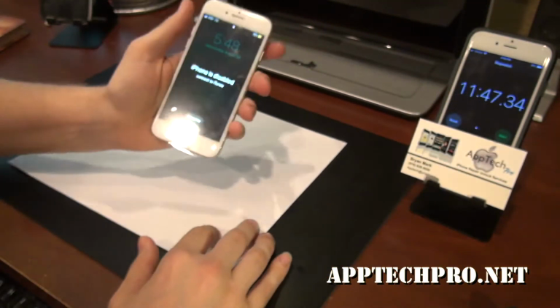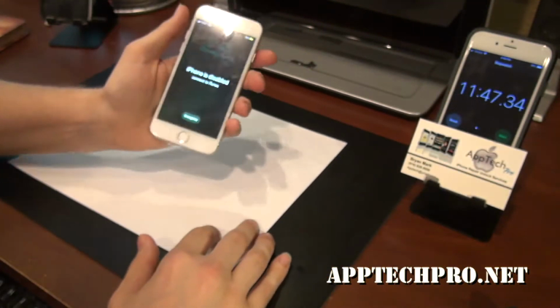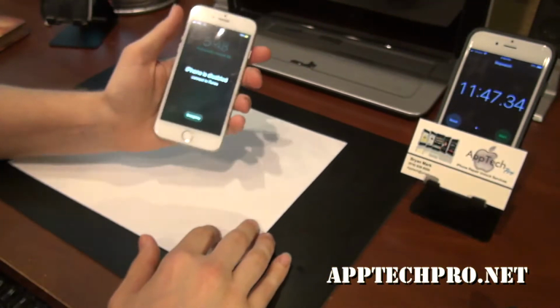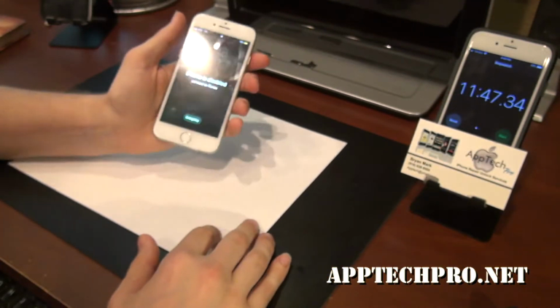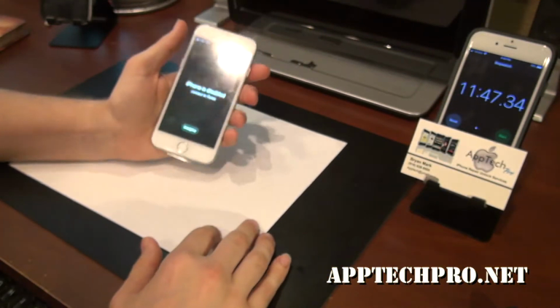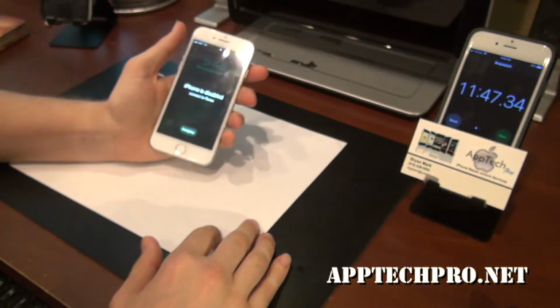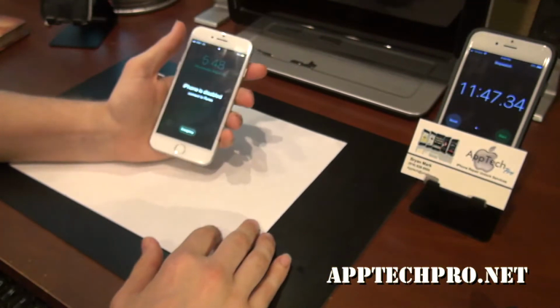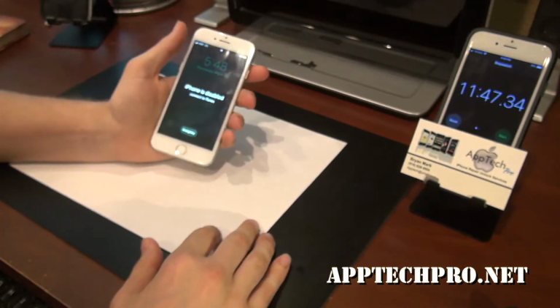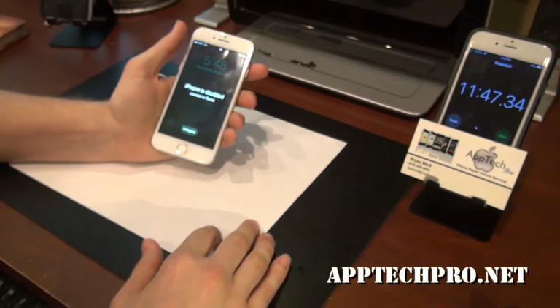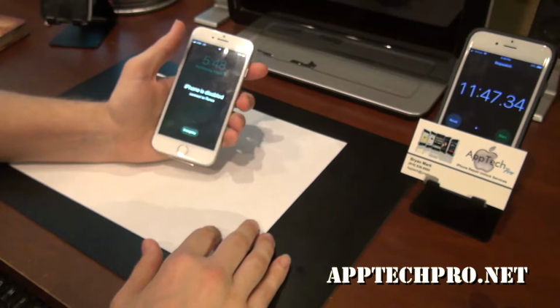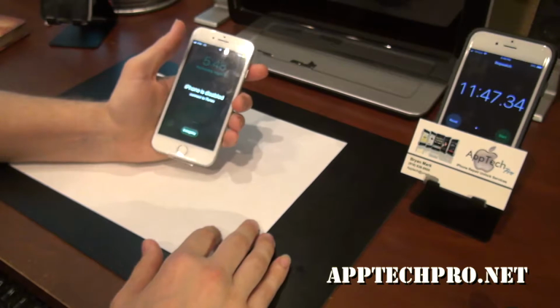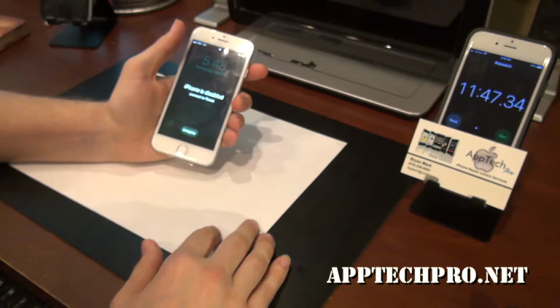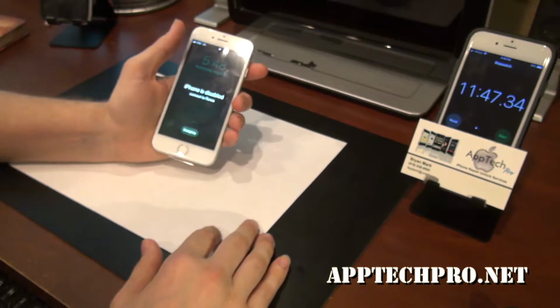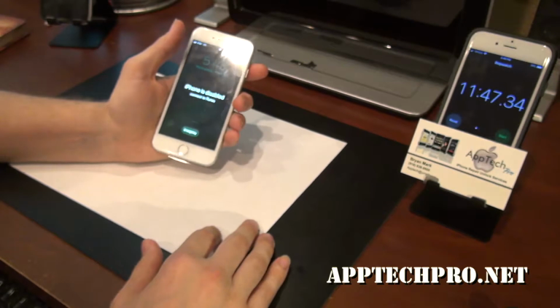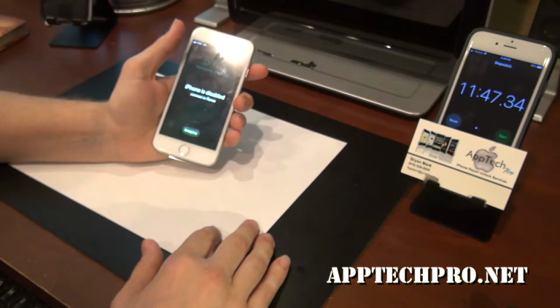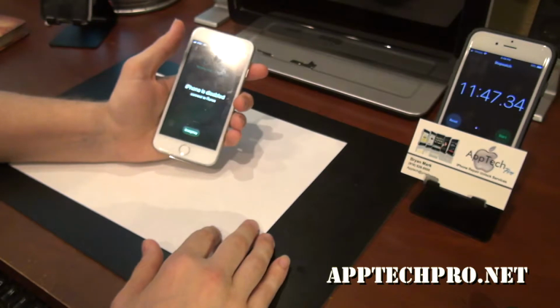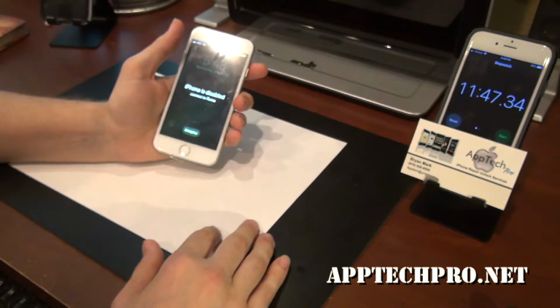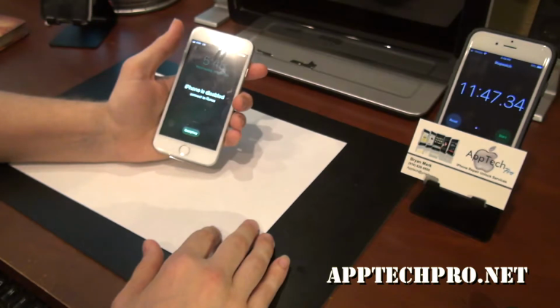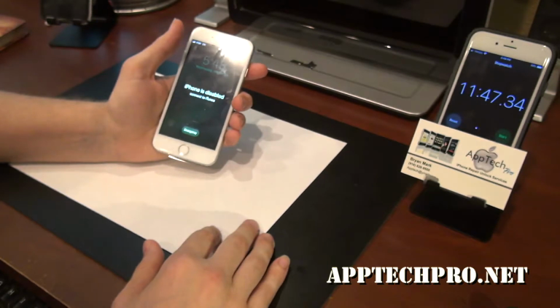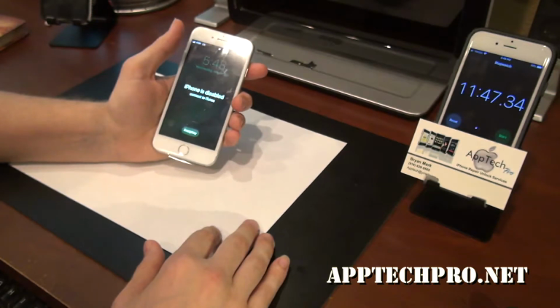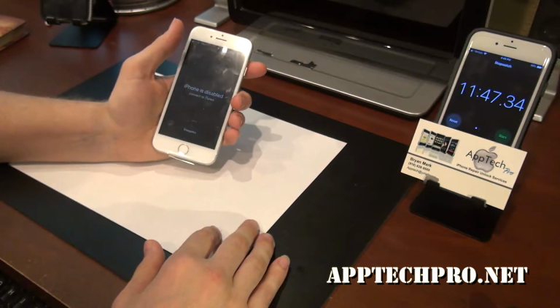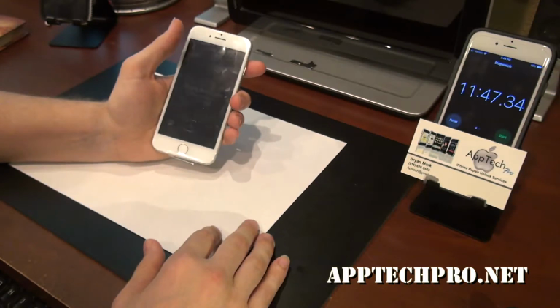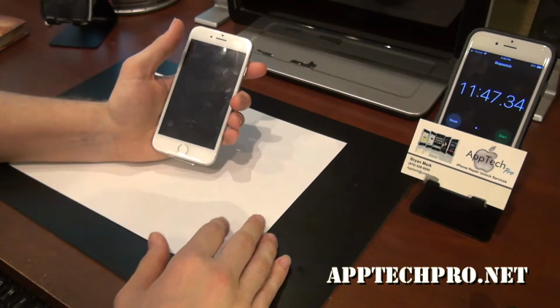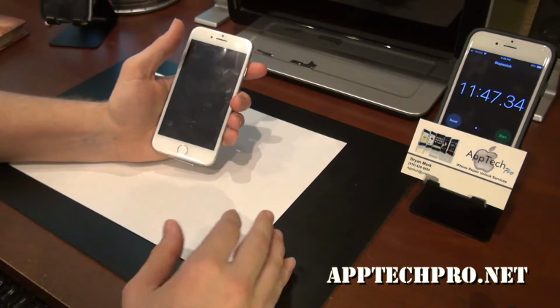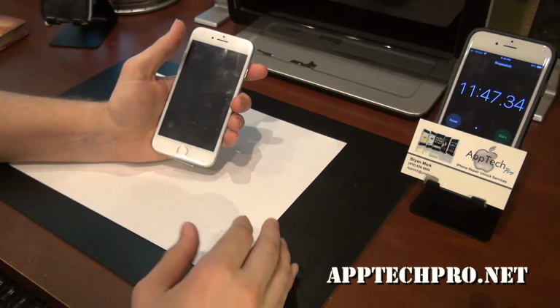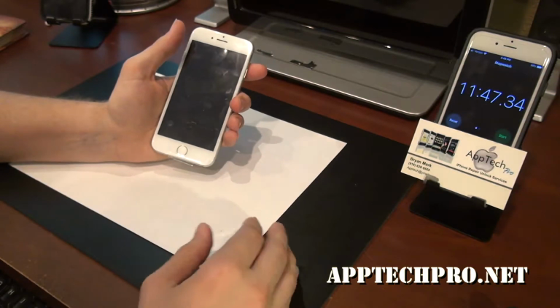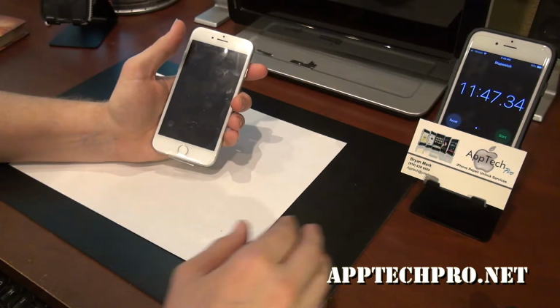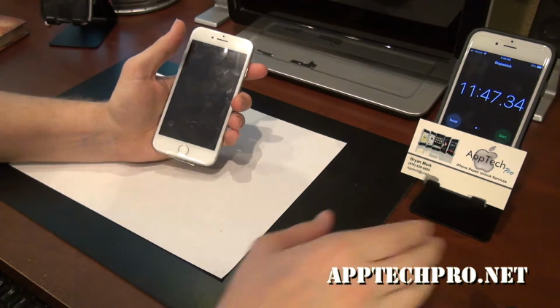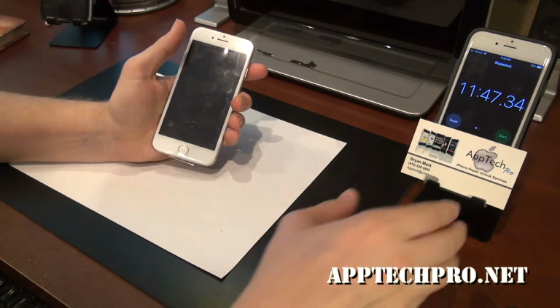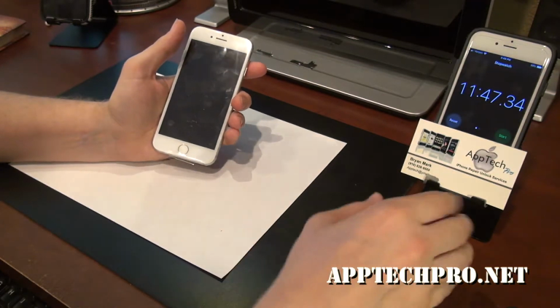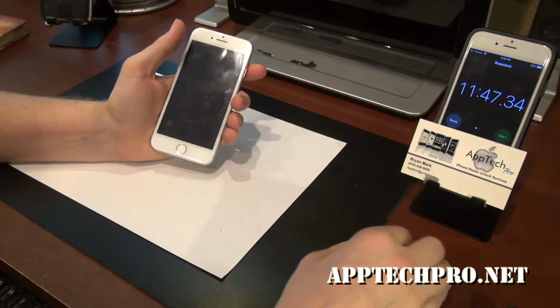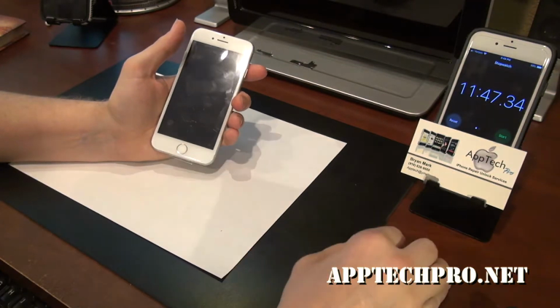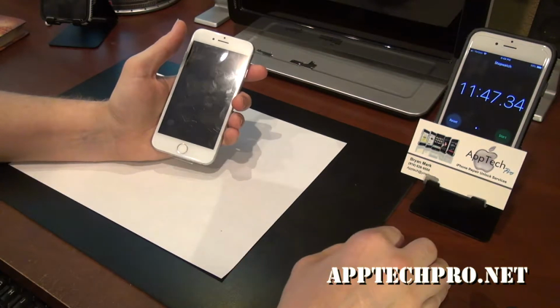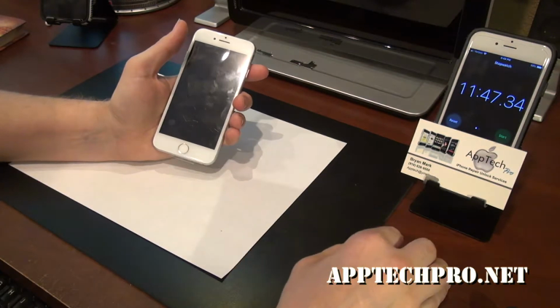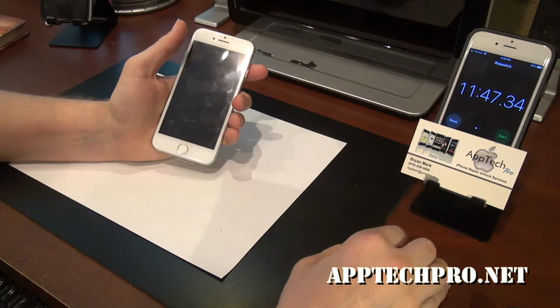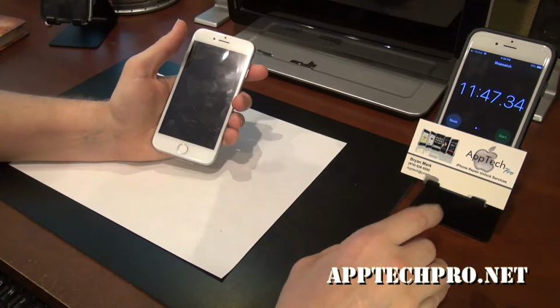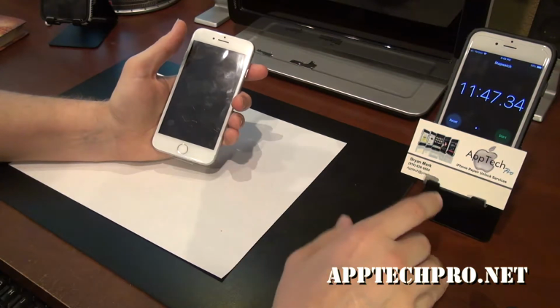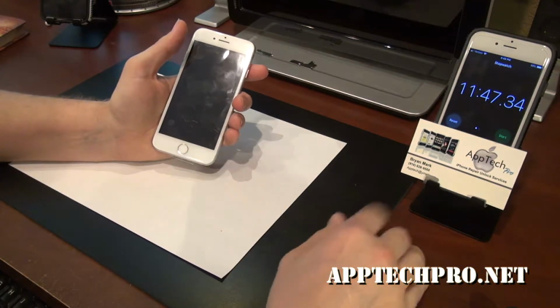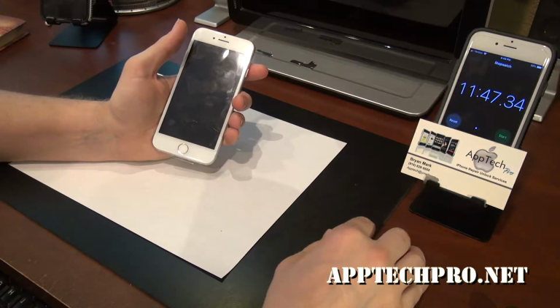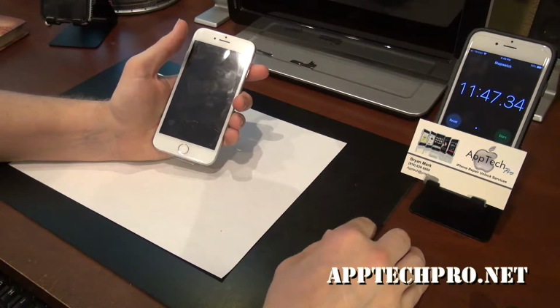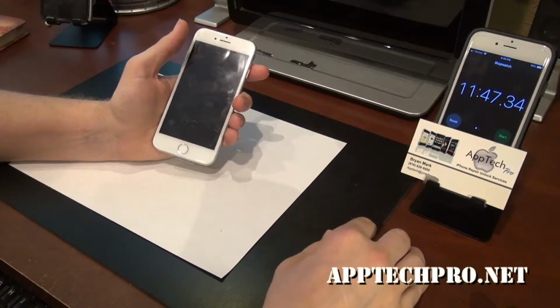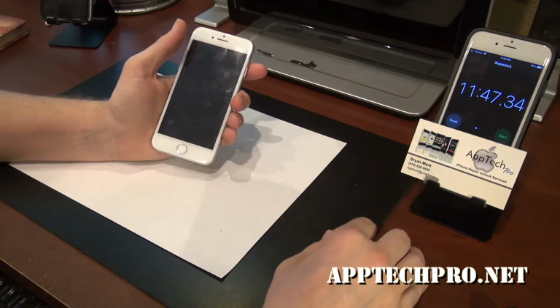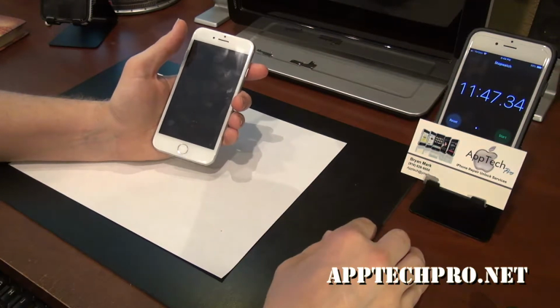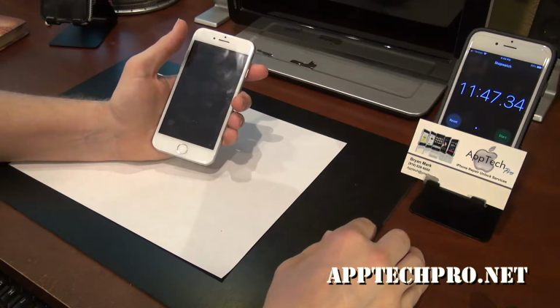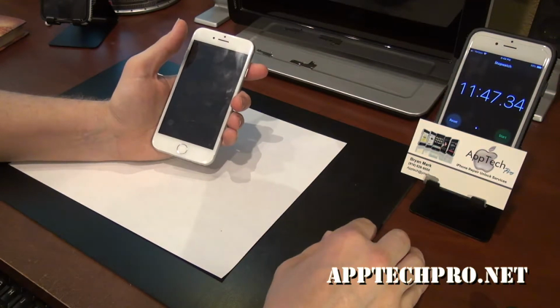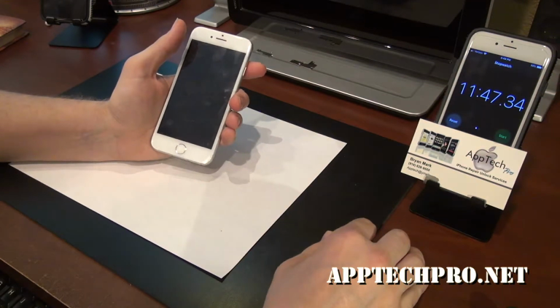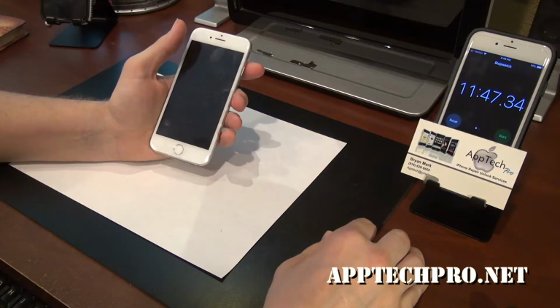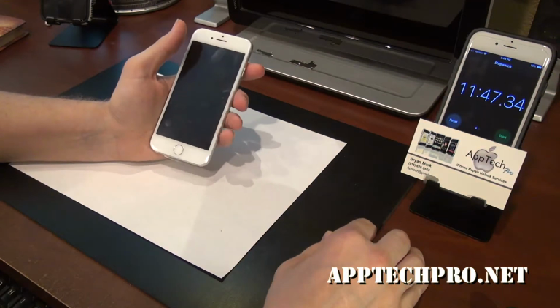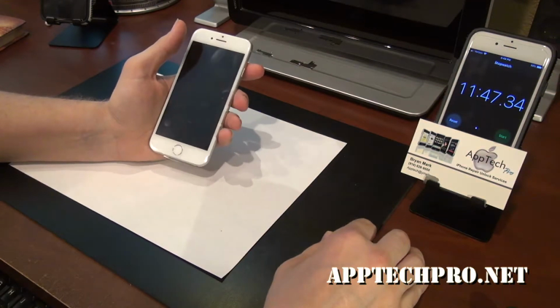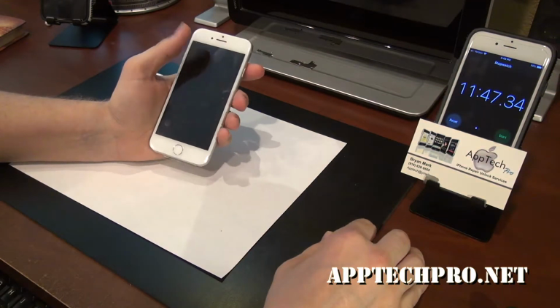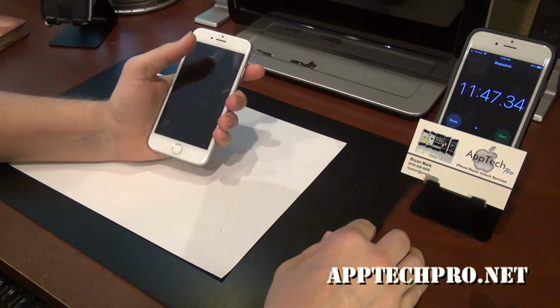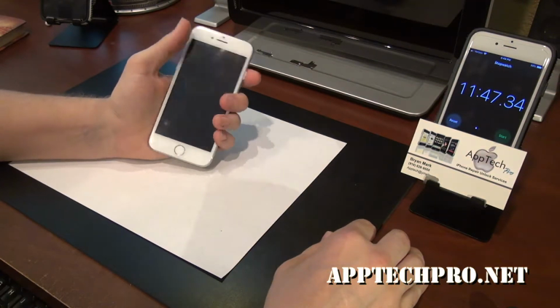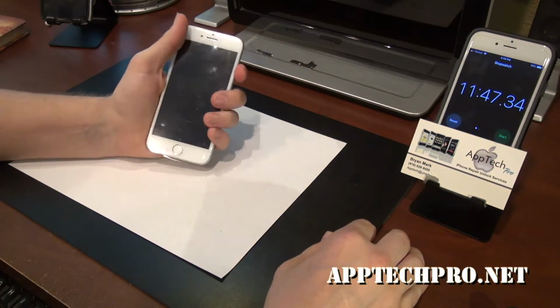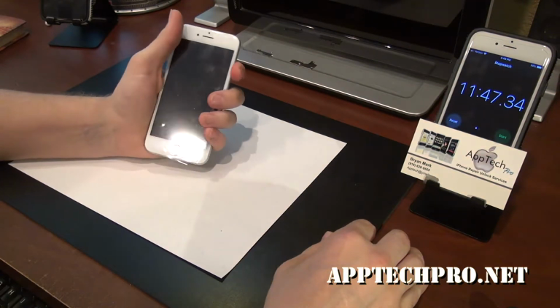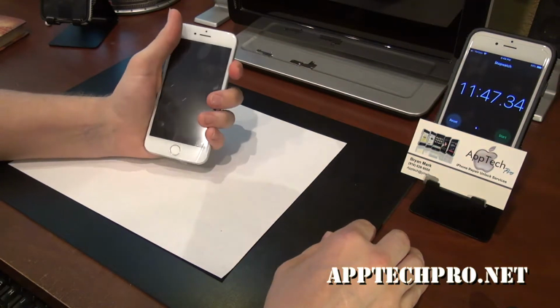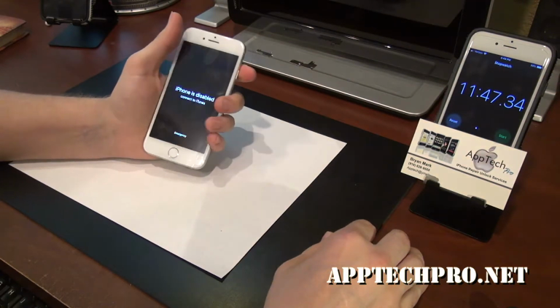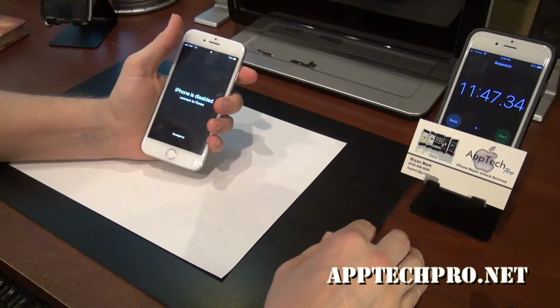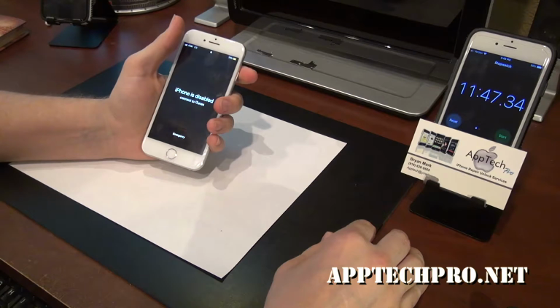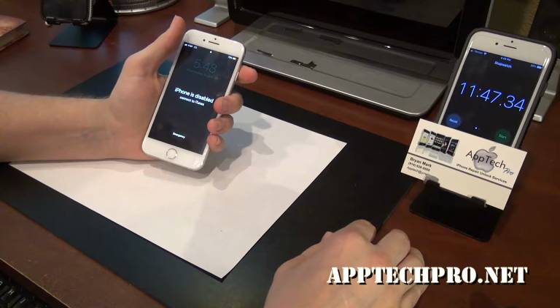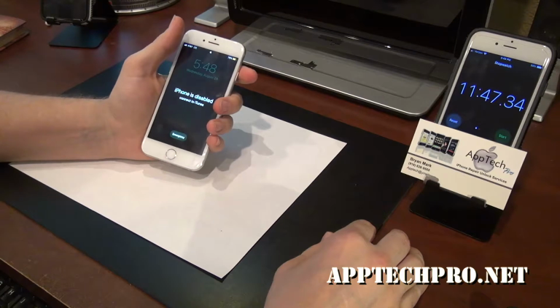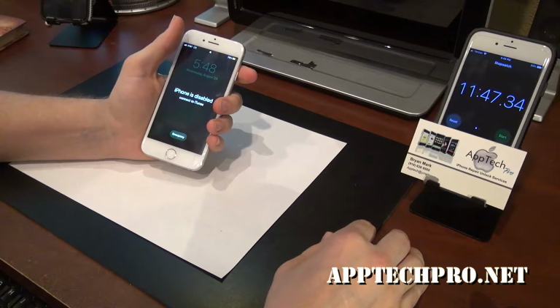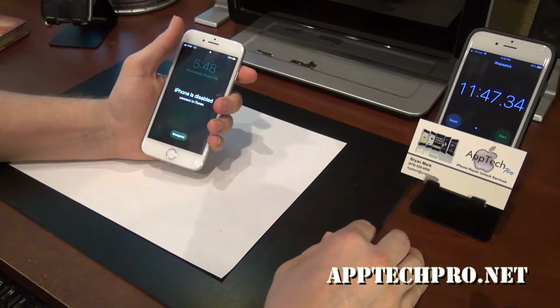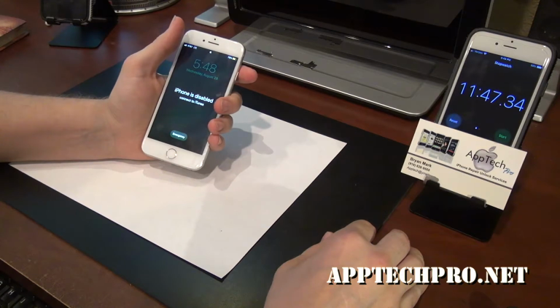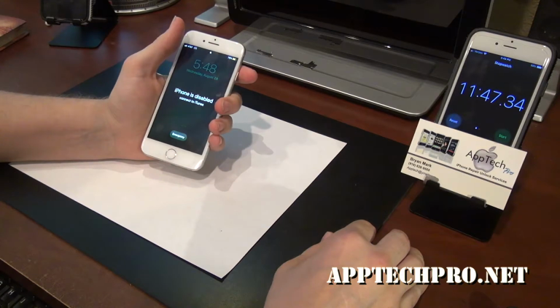So if you need an iPhone repair, battery replacement, screen replacement, anything to do with iPhones, we can help you out.